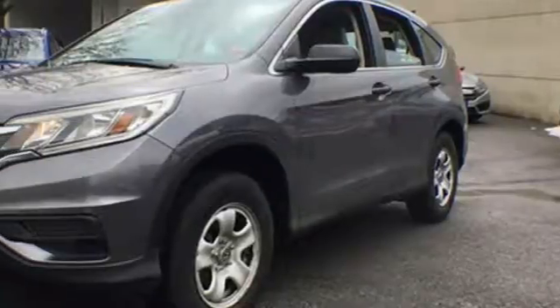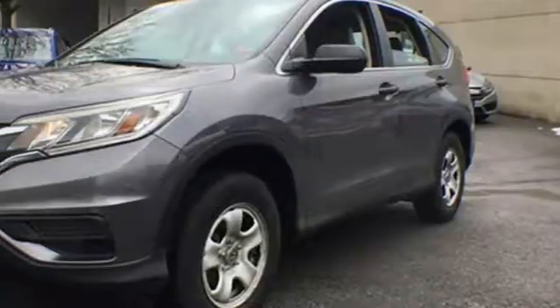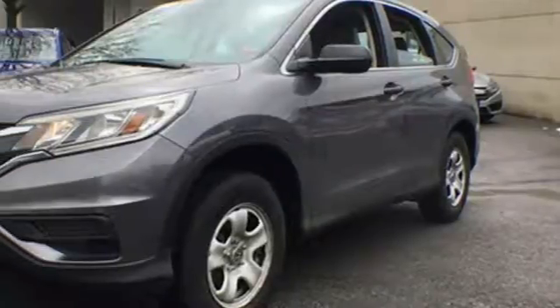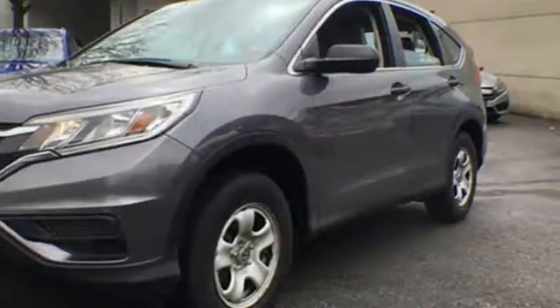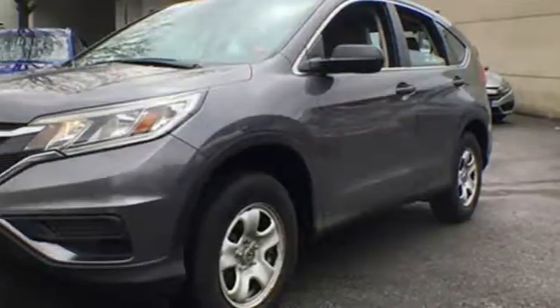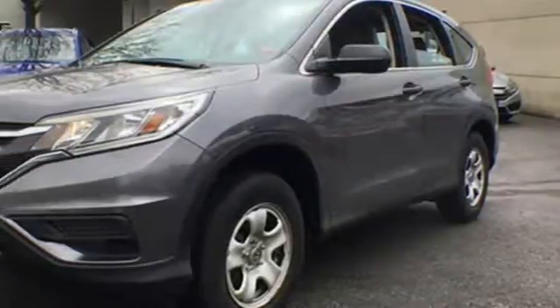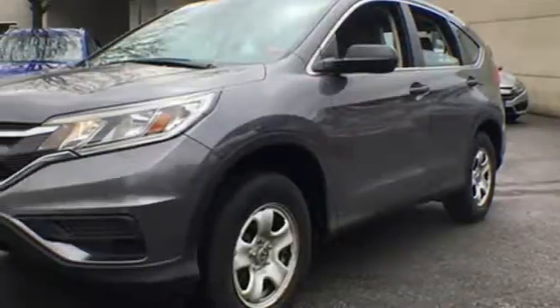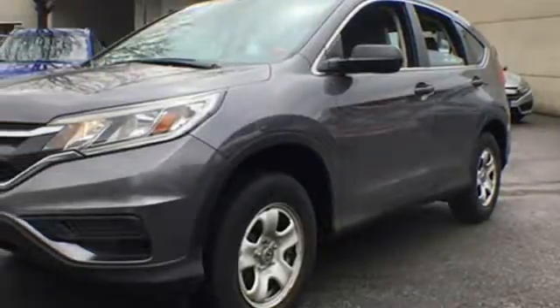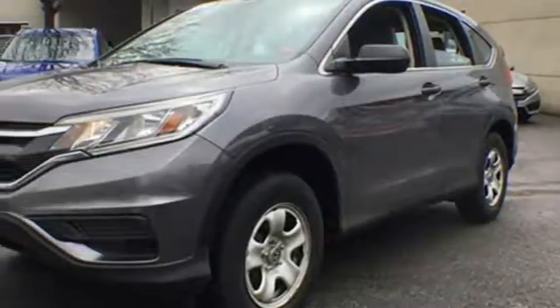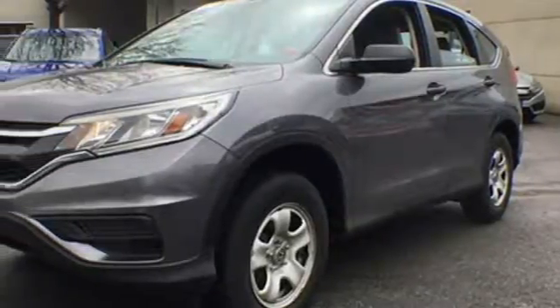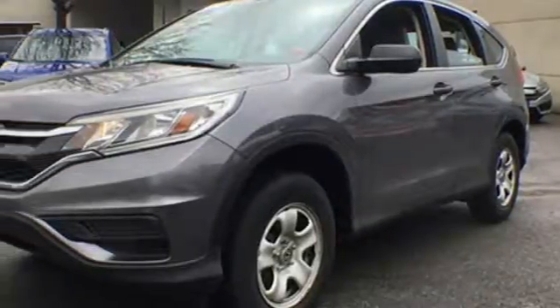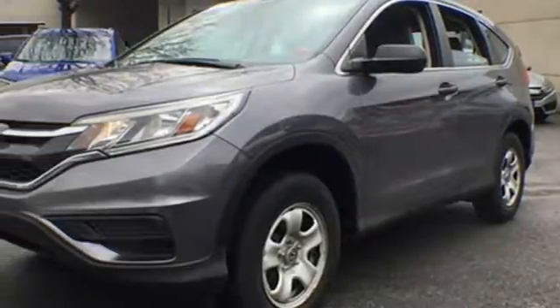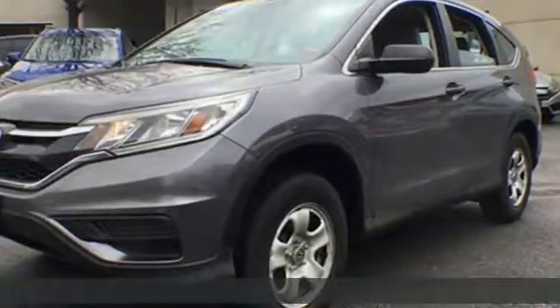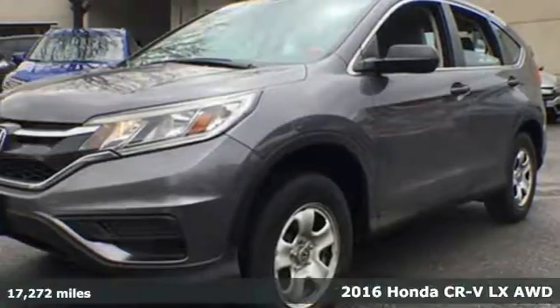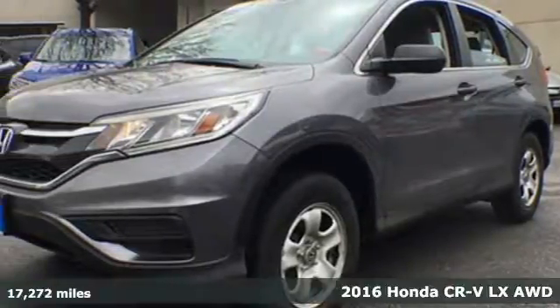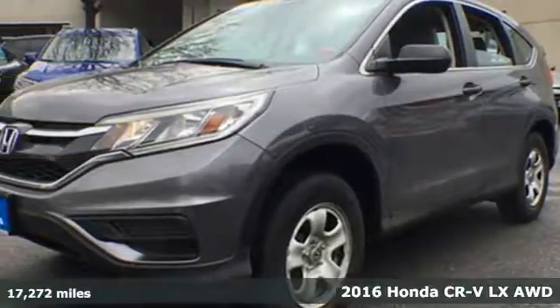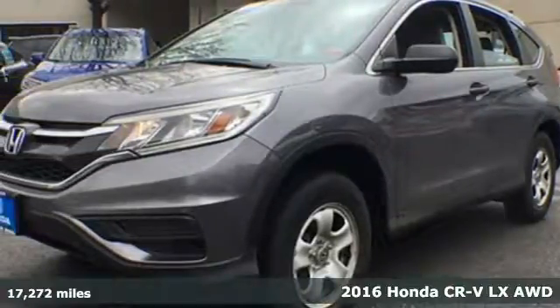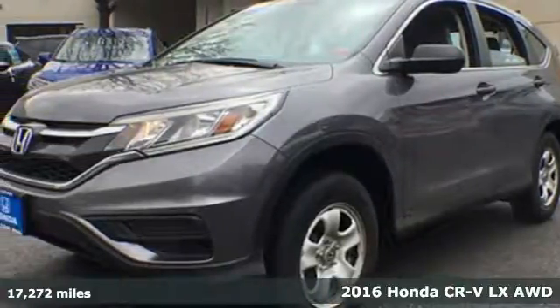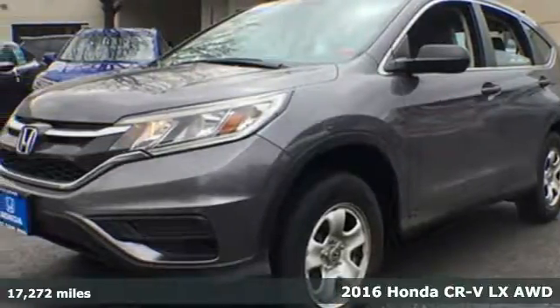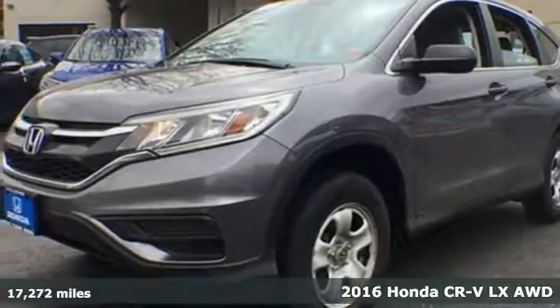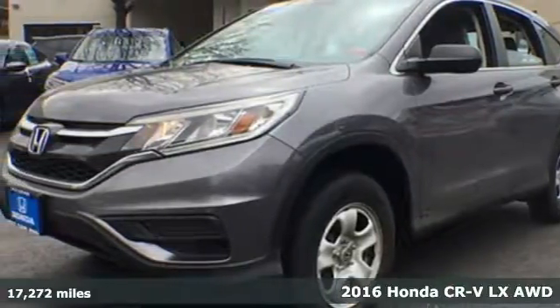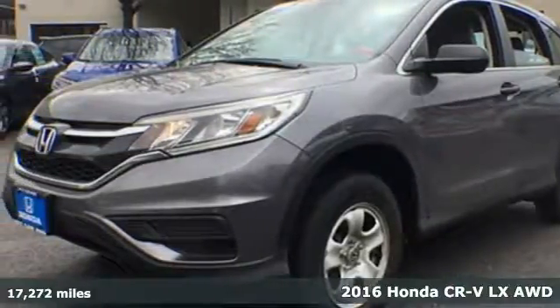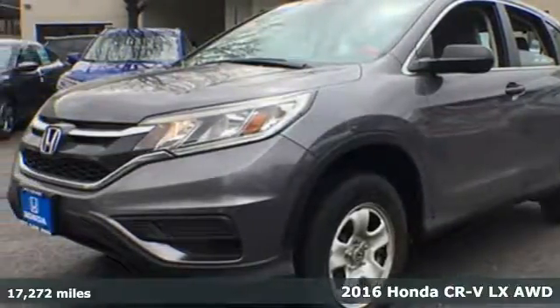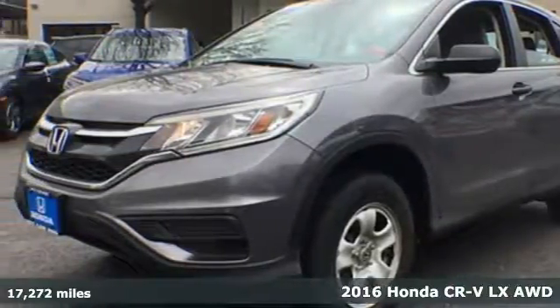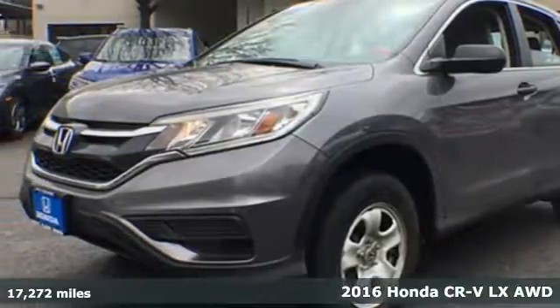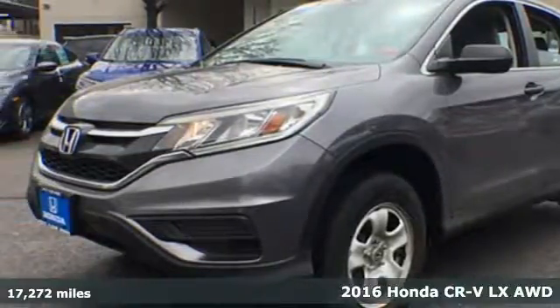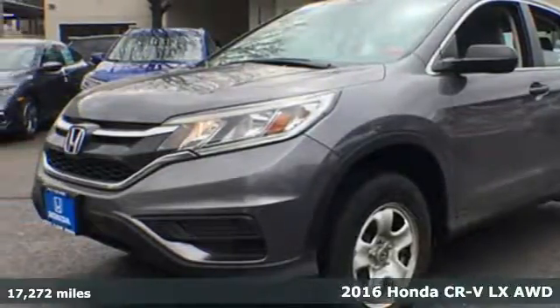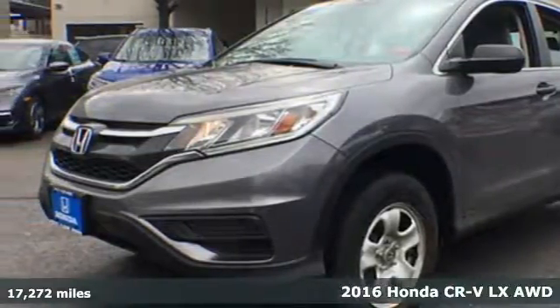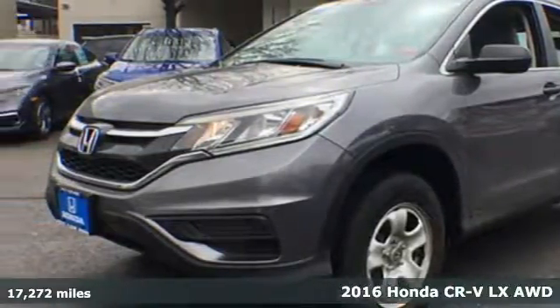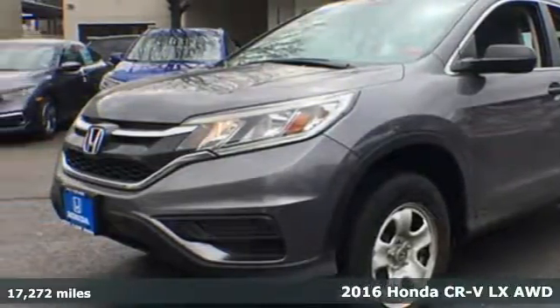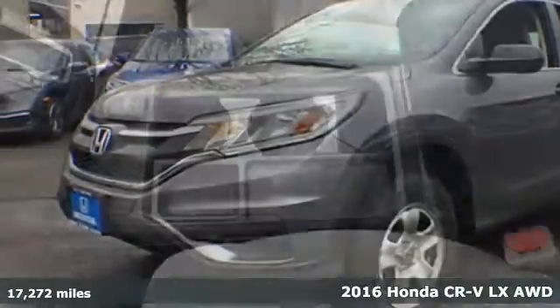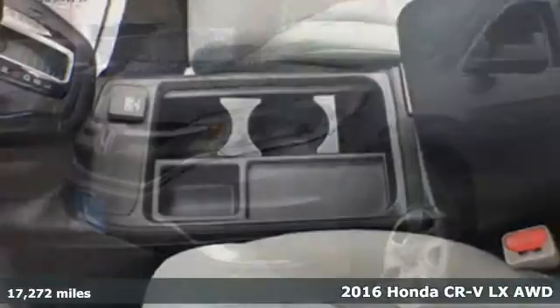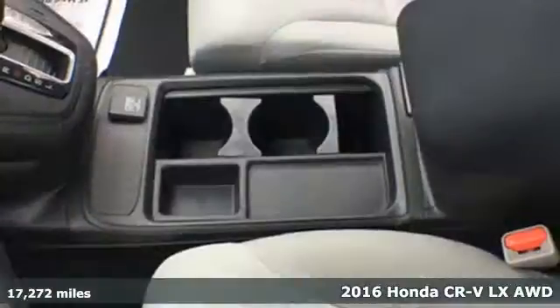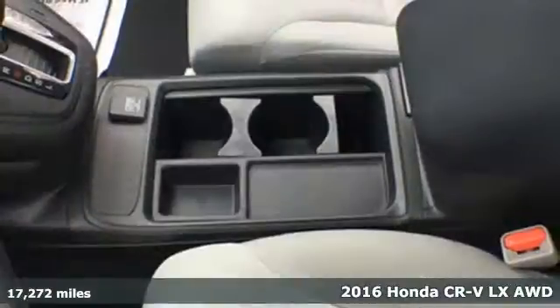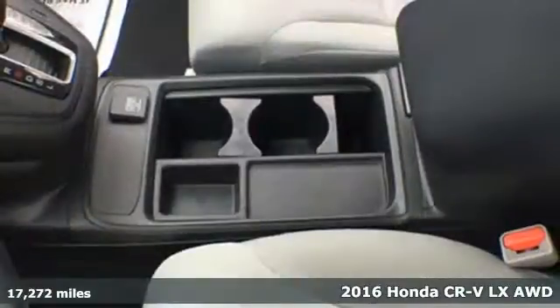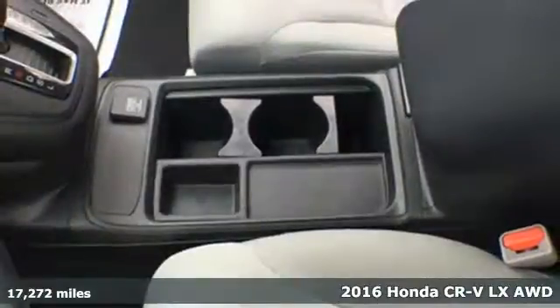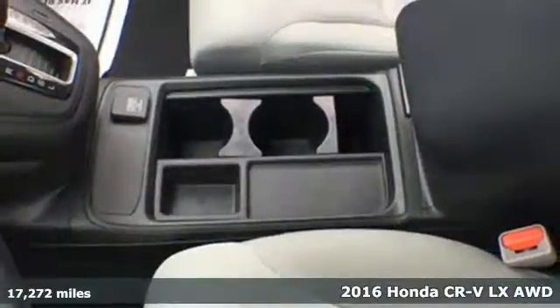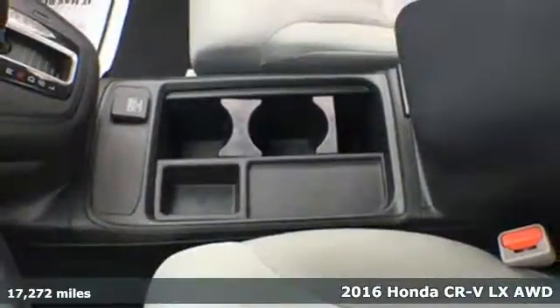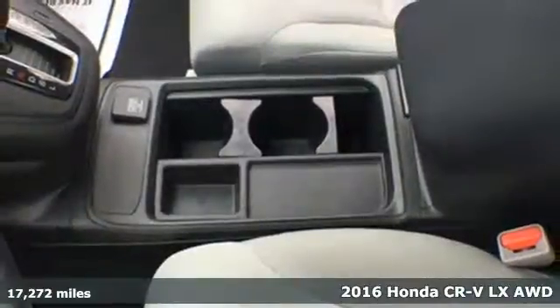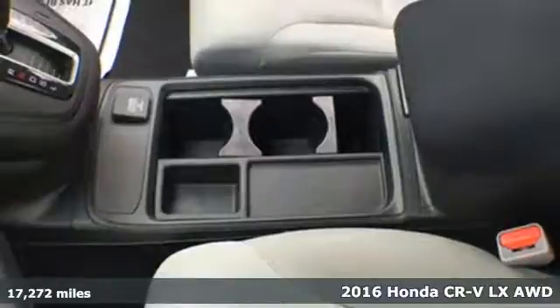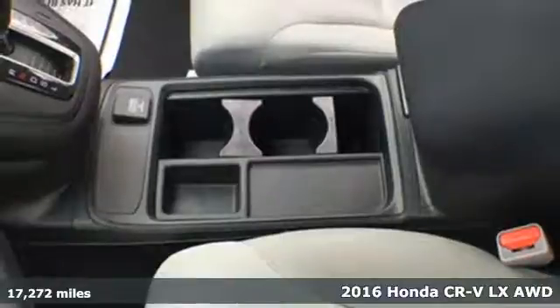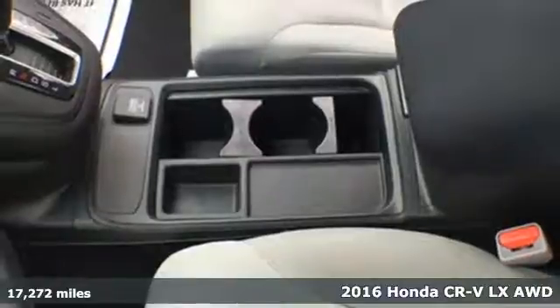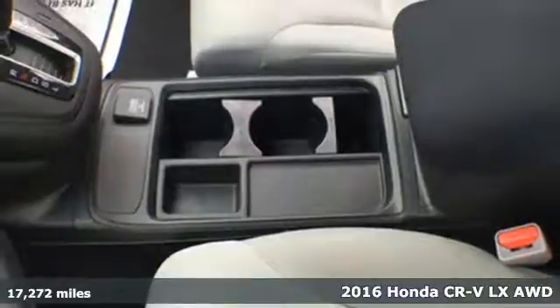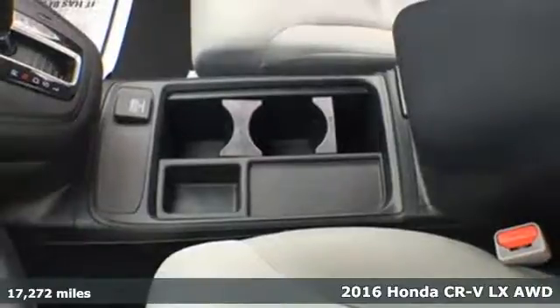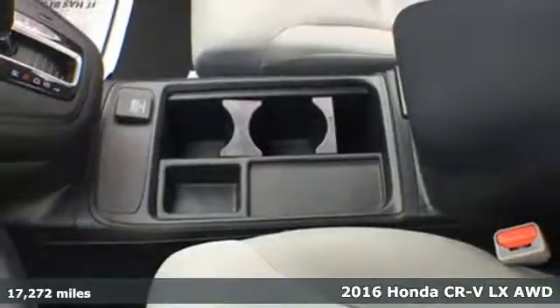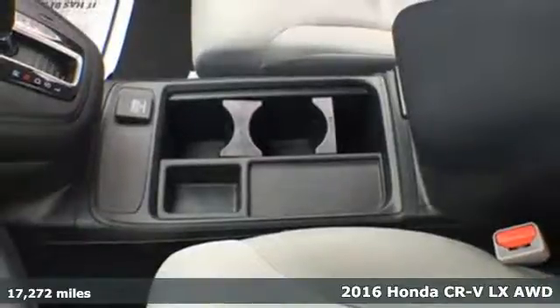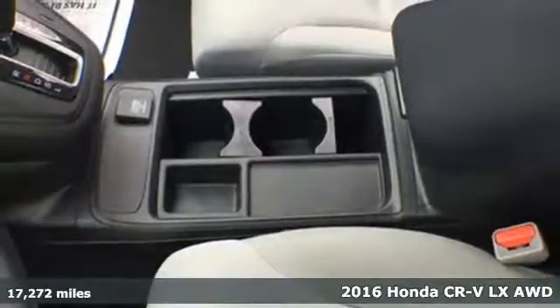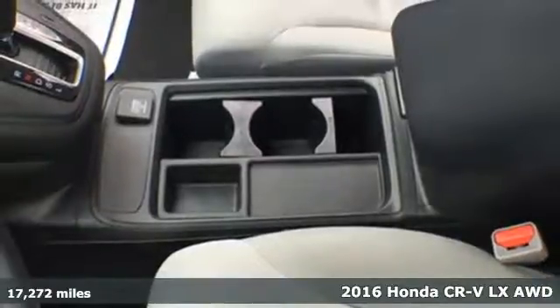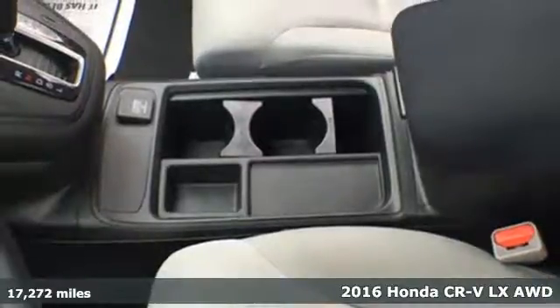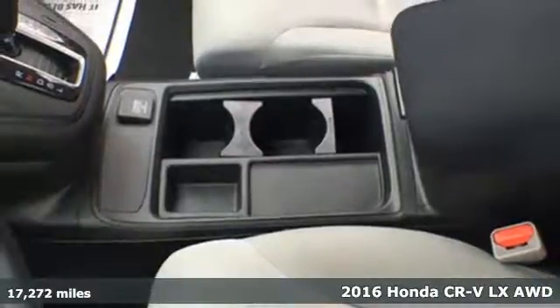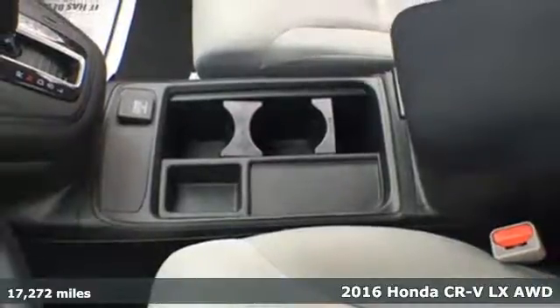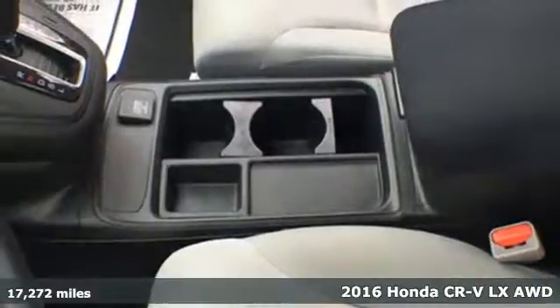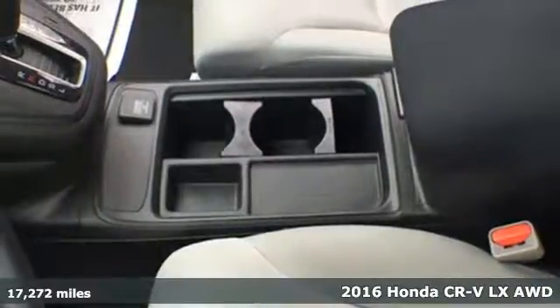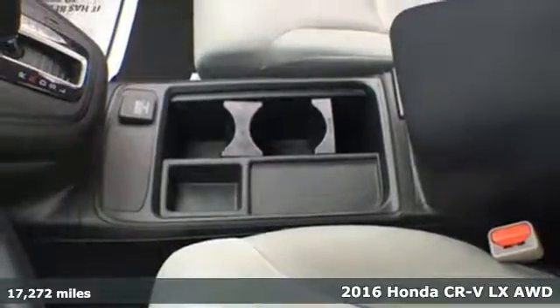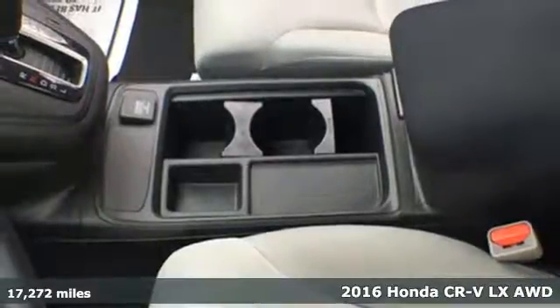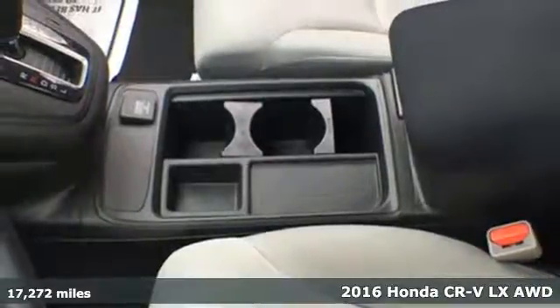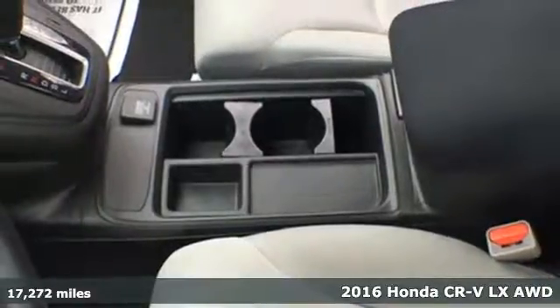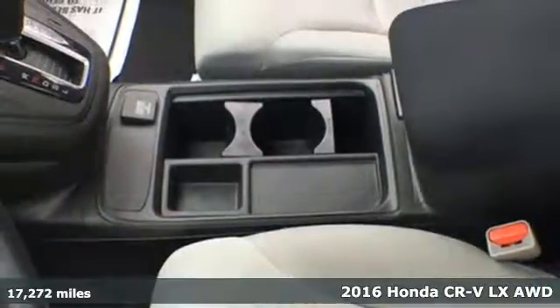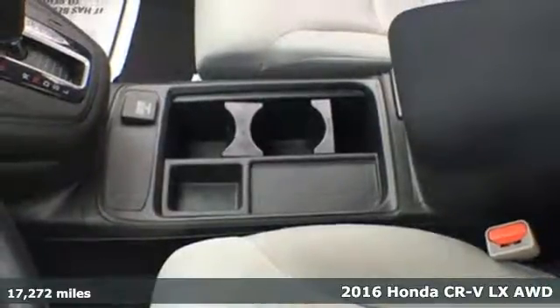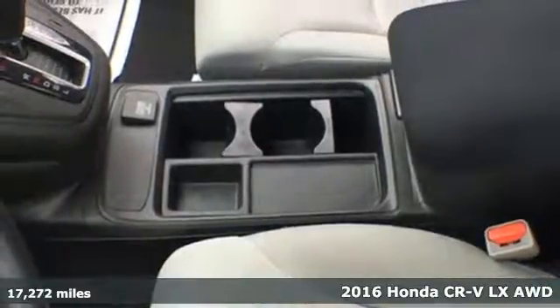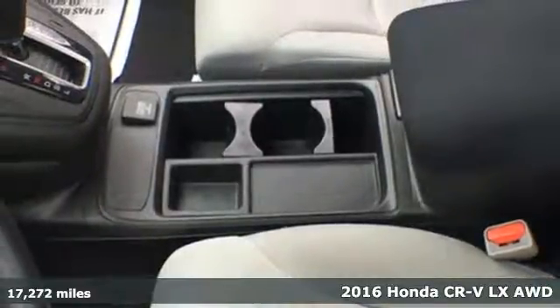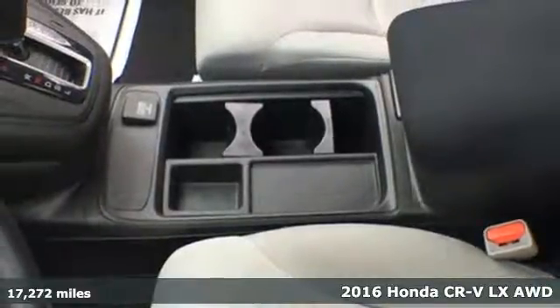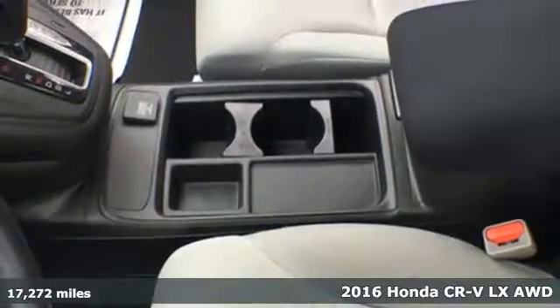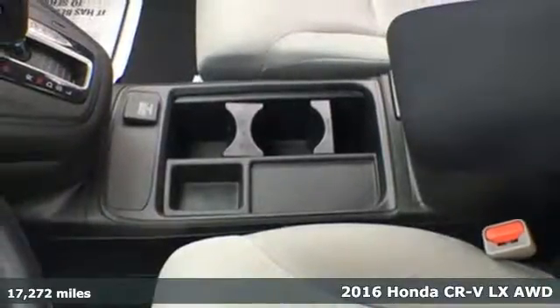Here's a 2016 Honda CR-V. Honda's created some of the most admired vehicles on the planet.